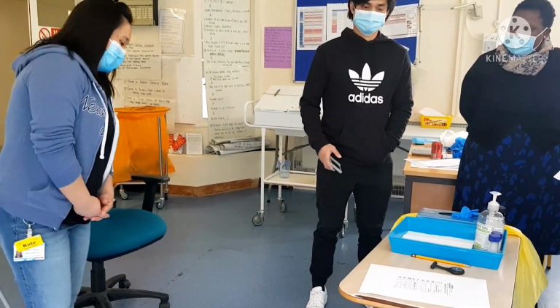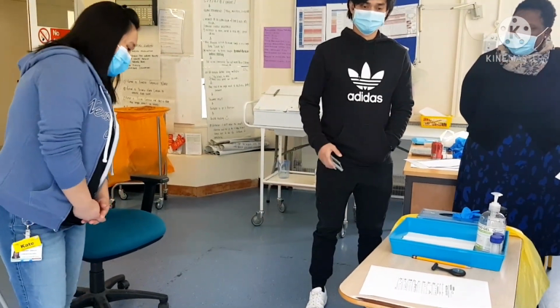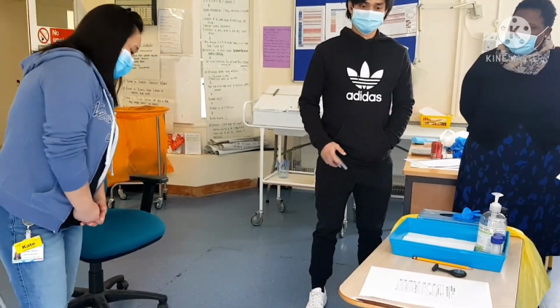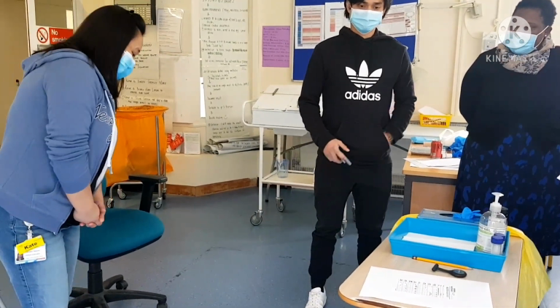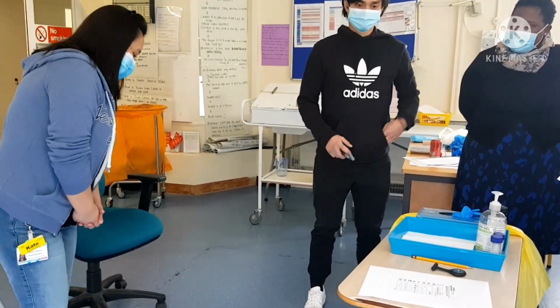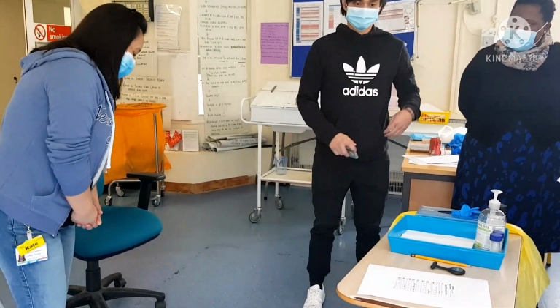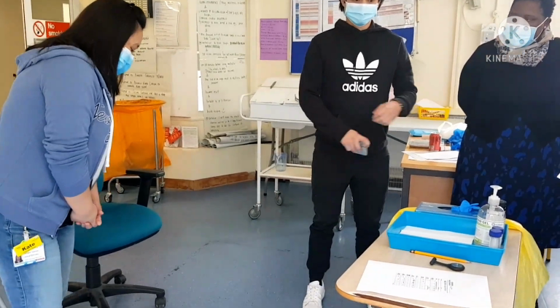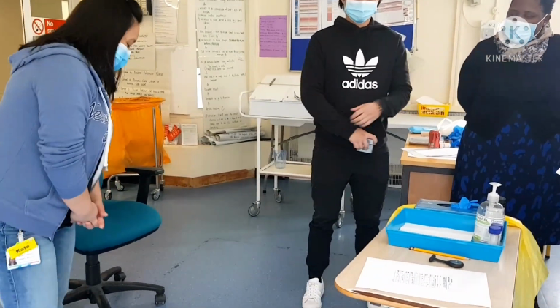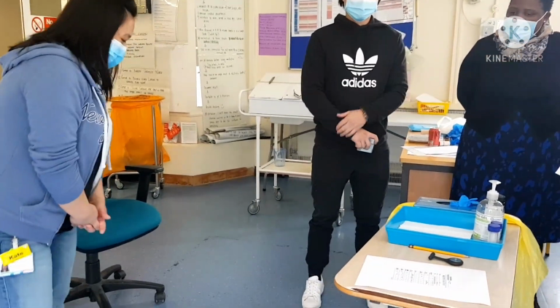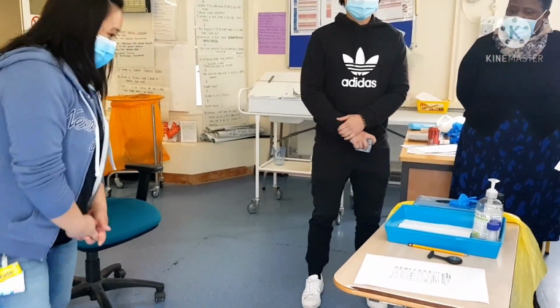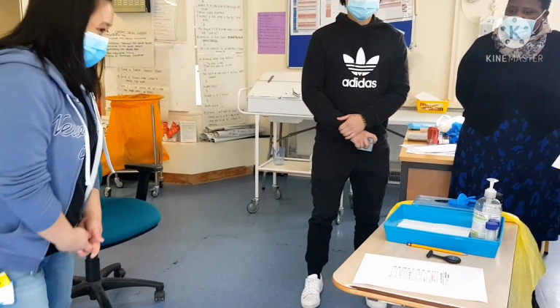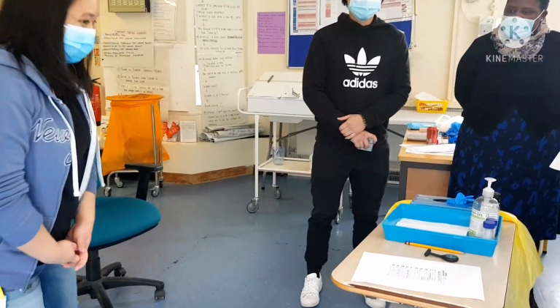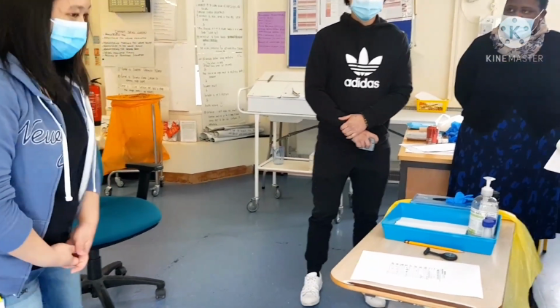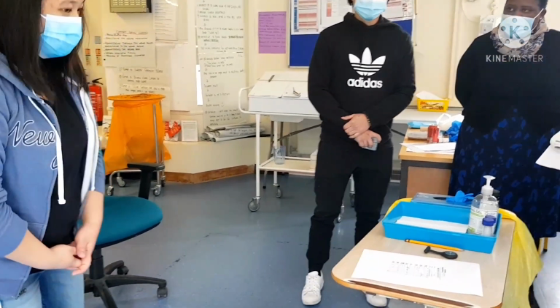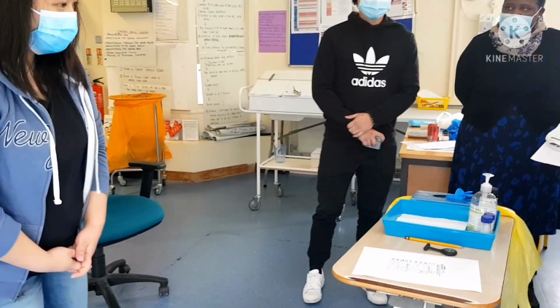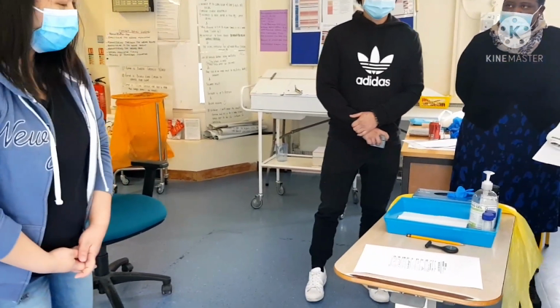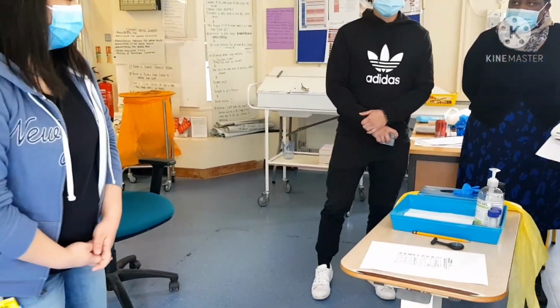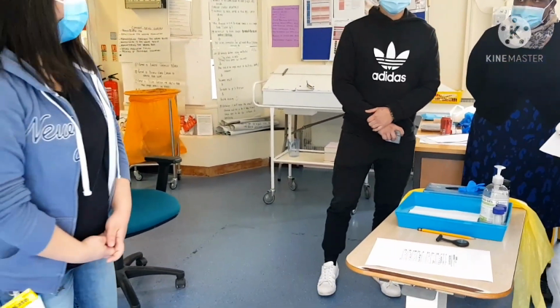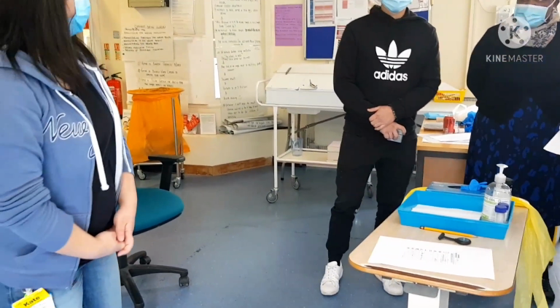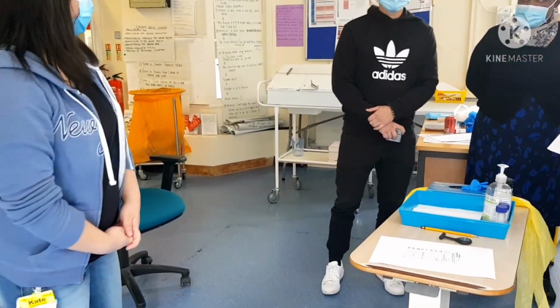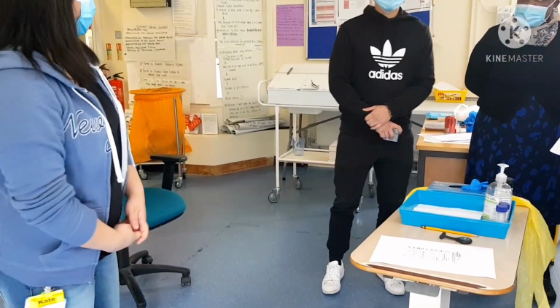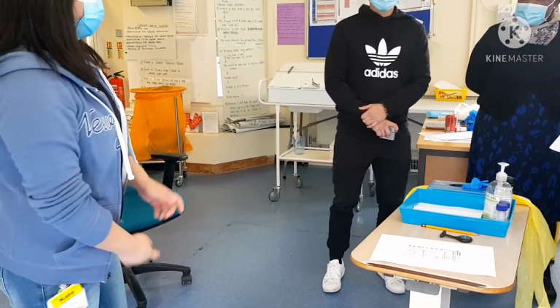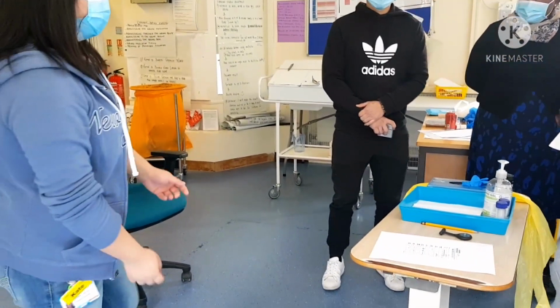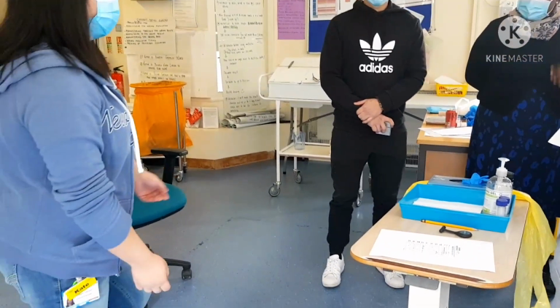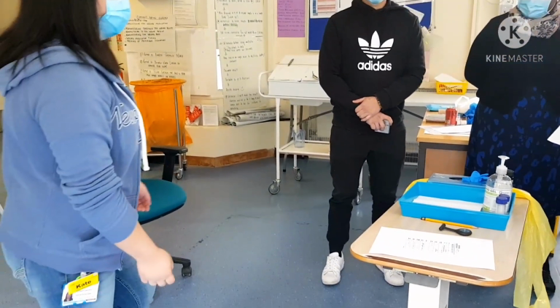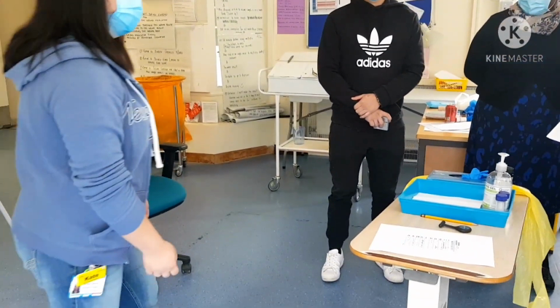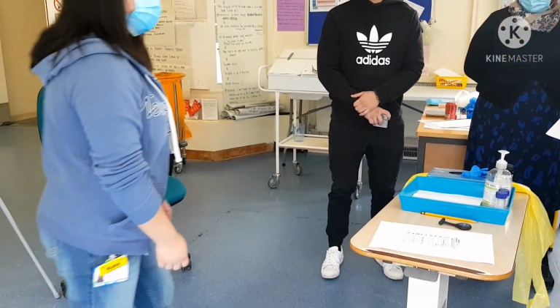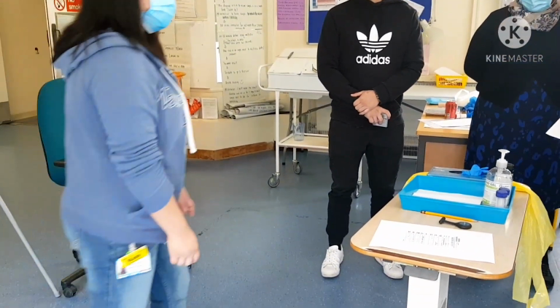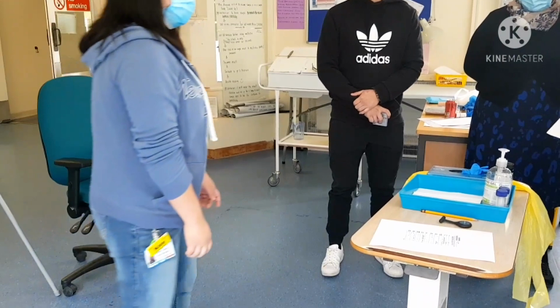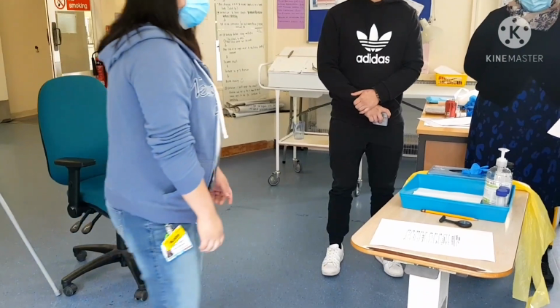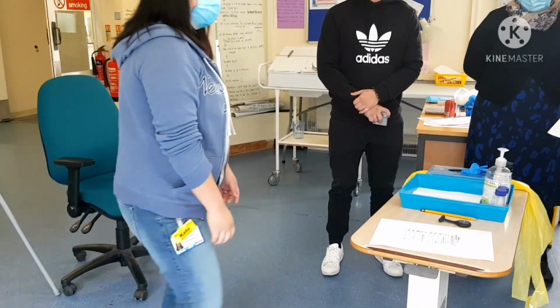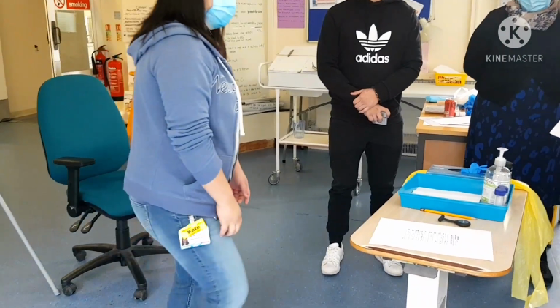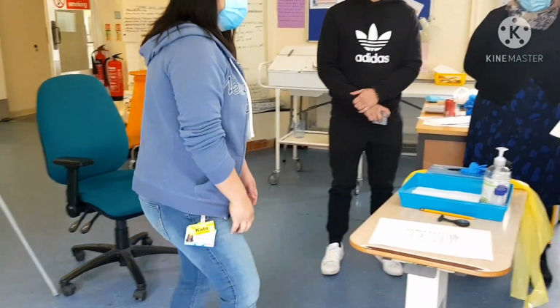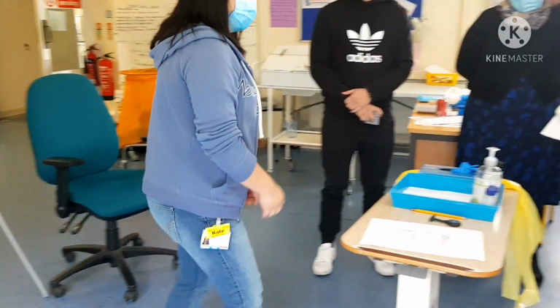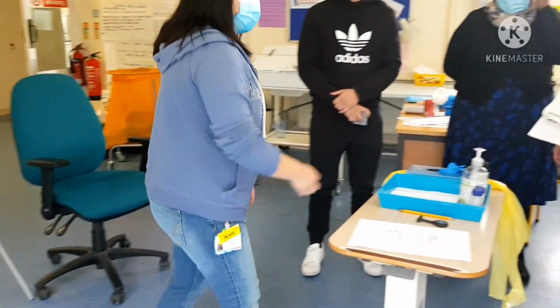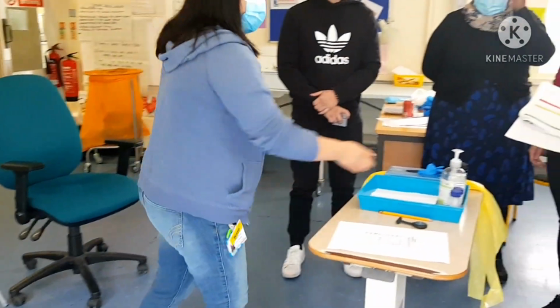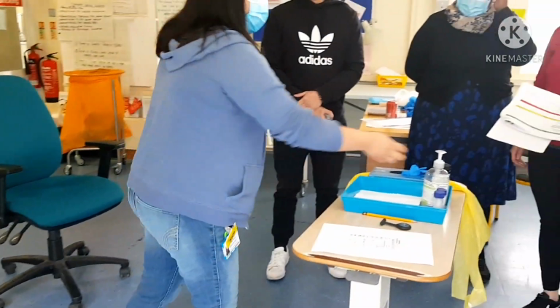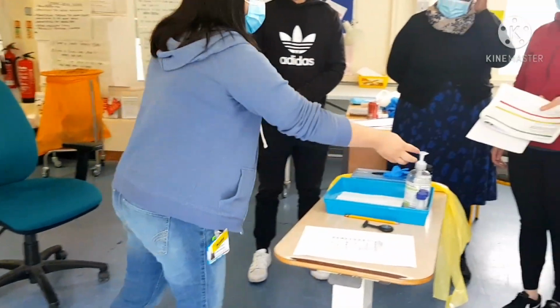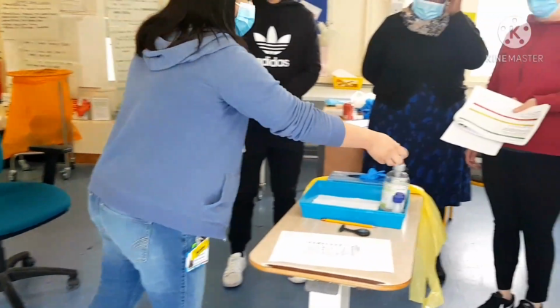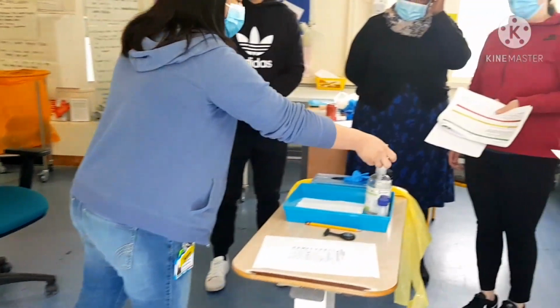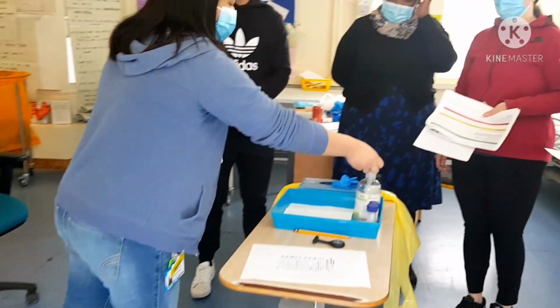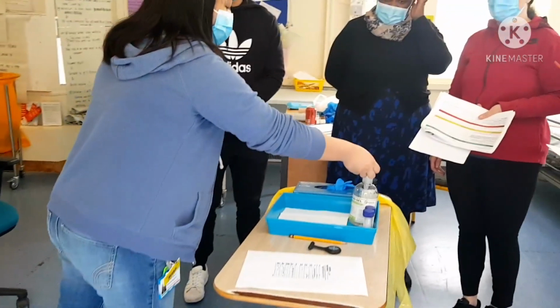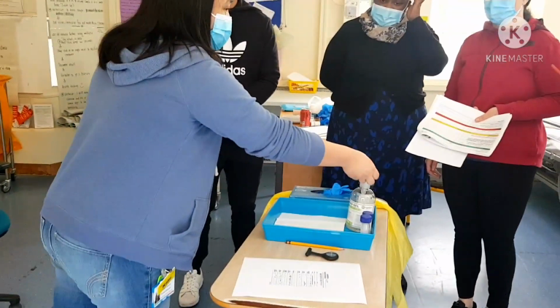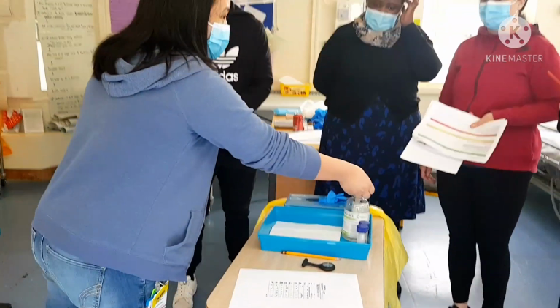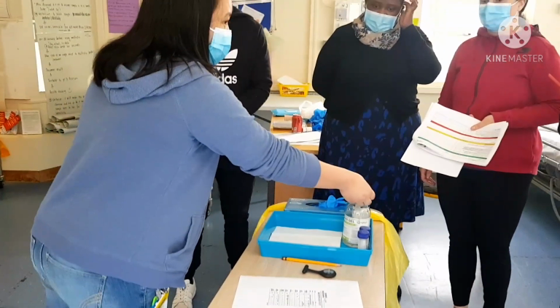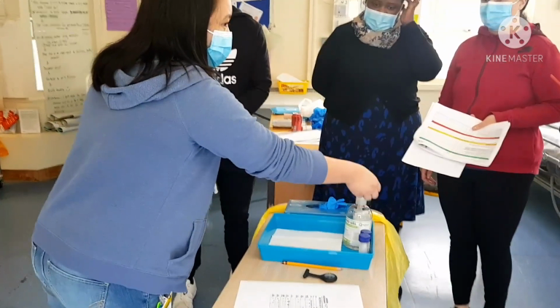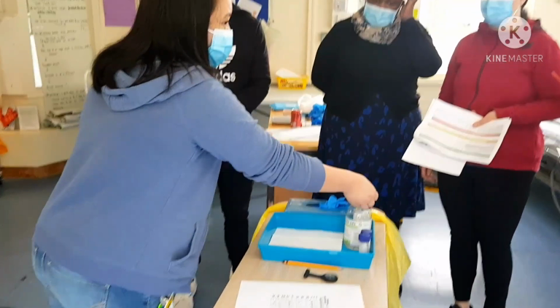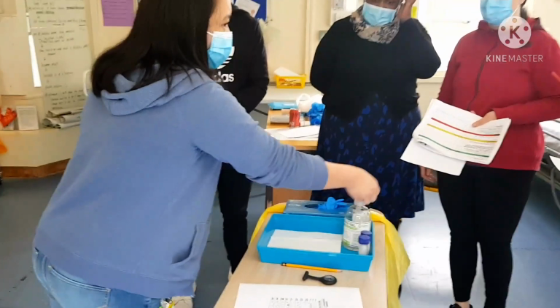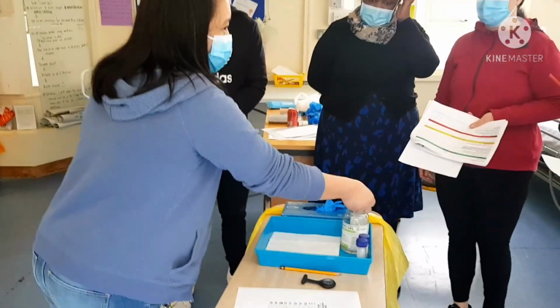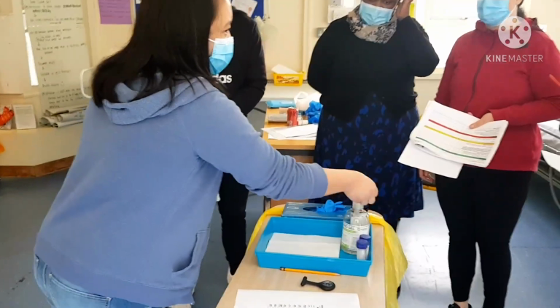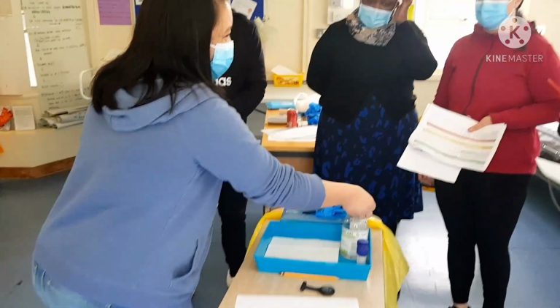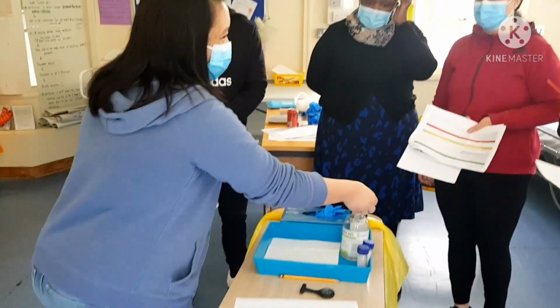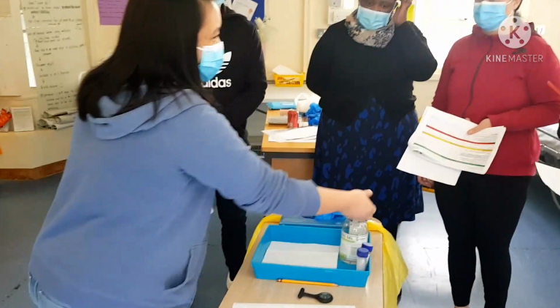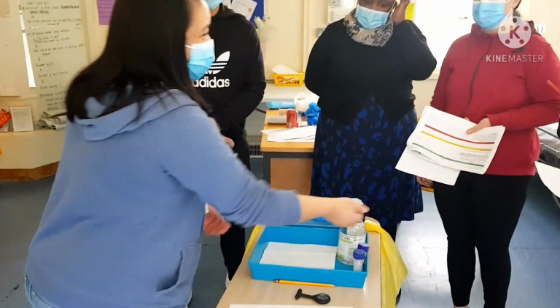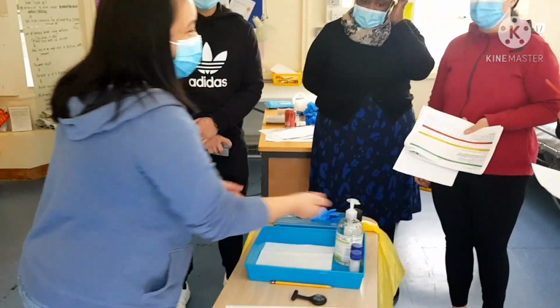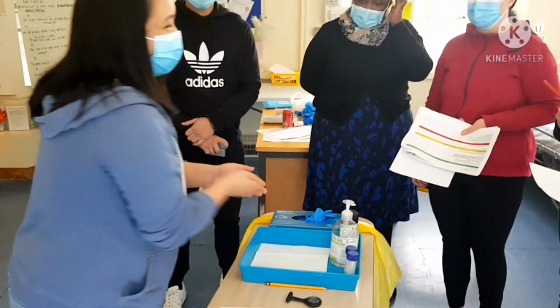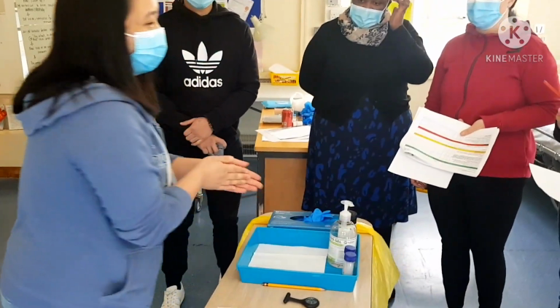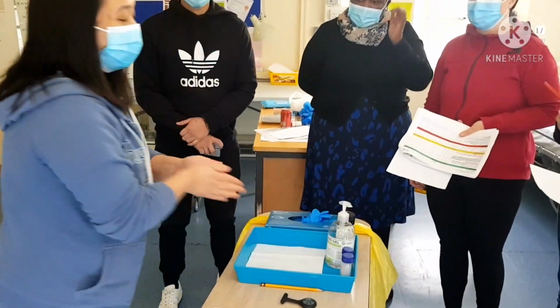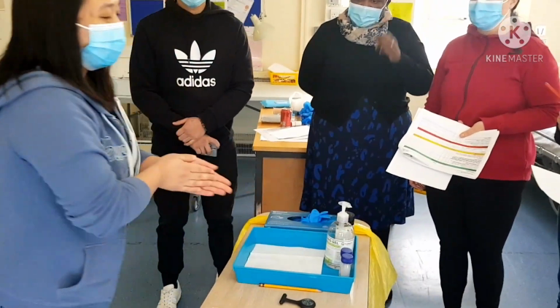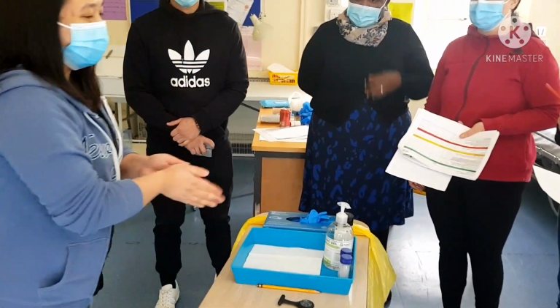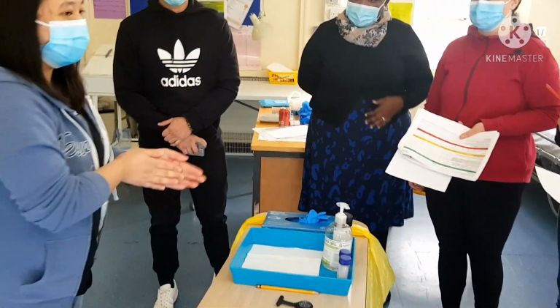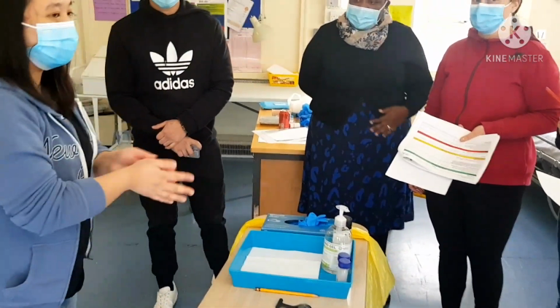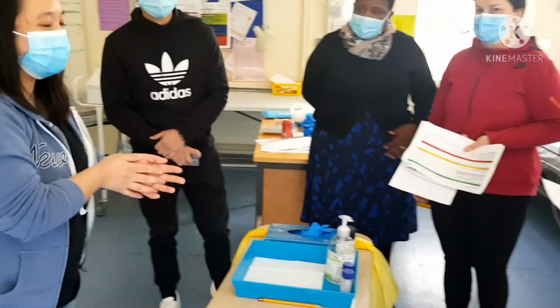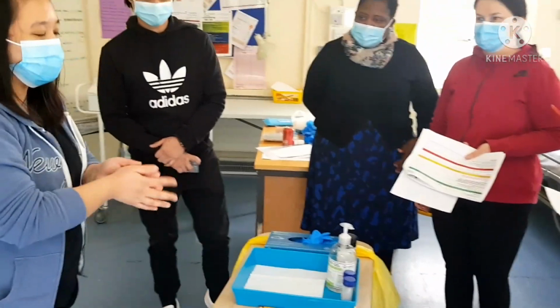As I enter the scene, I check the area for safety. I will close the doors to provide privacy, and I will do my hand wash following patient guidelines.